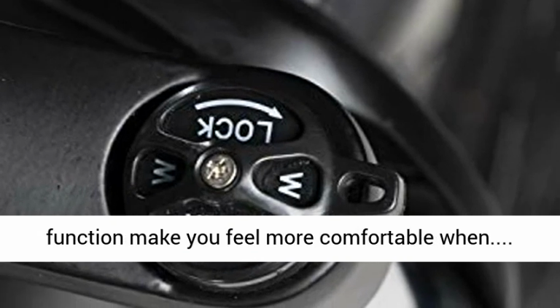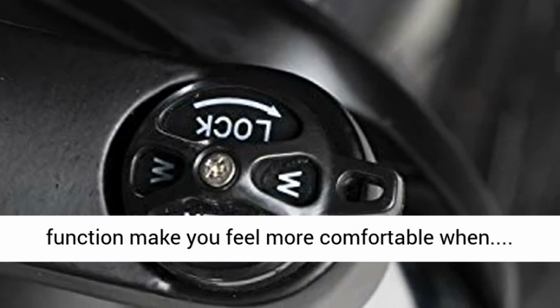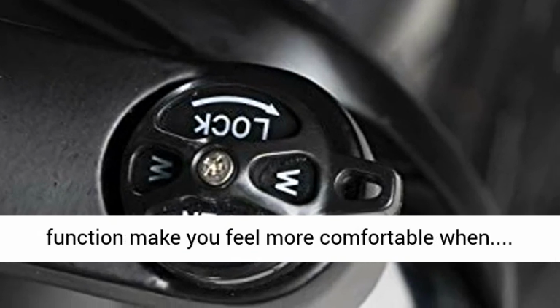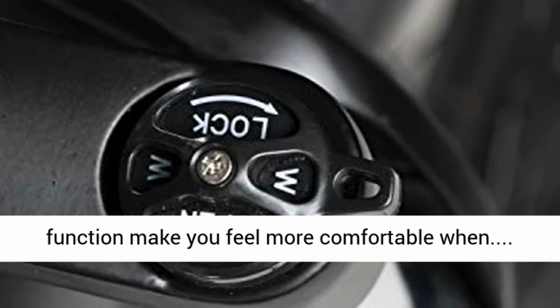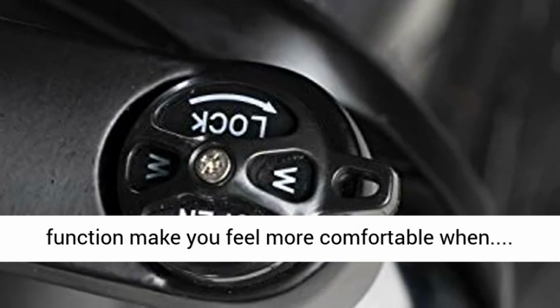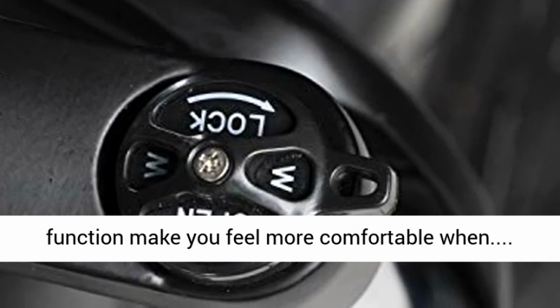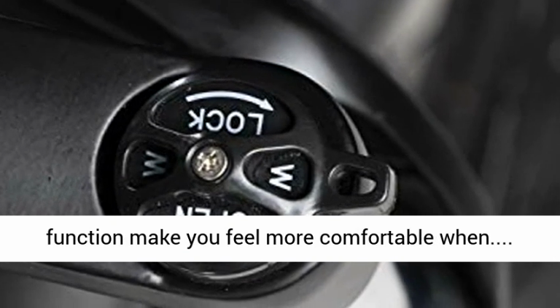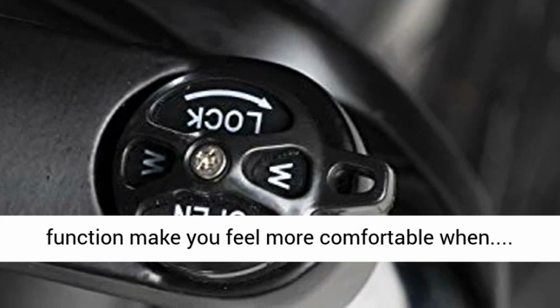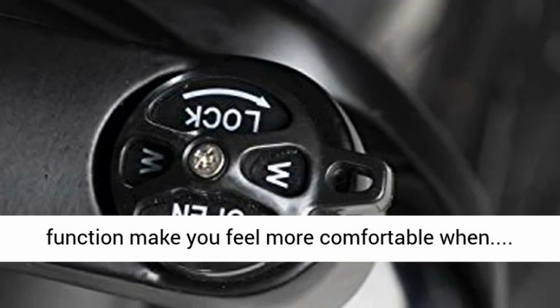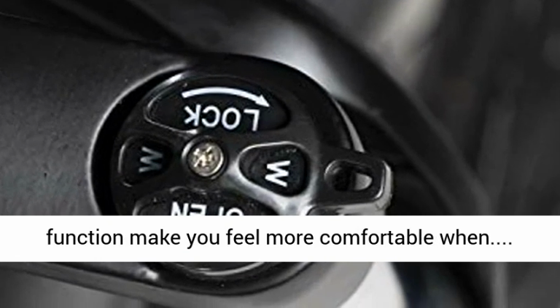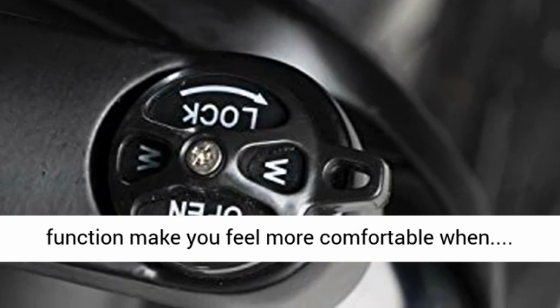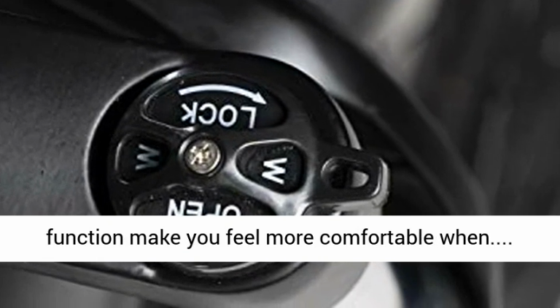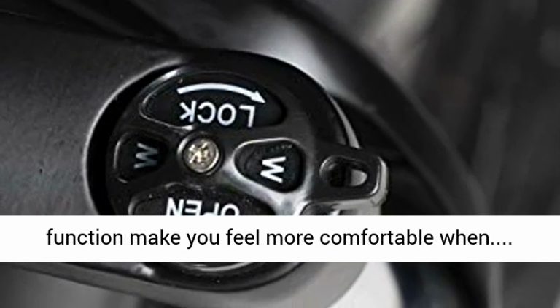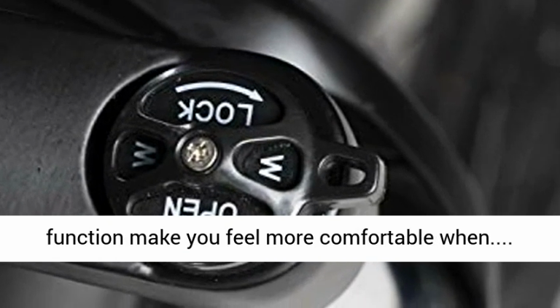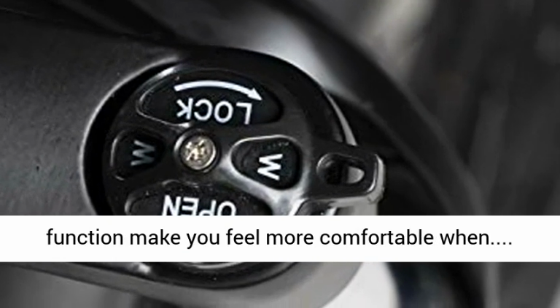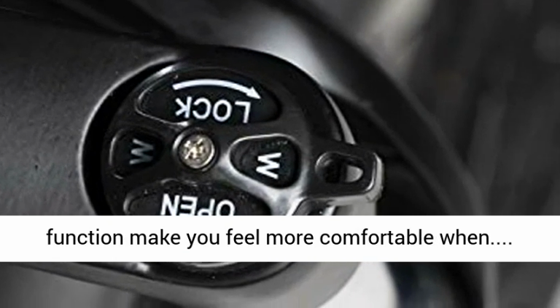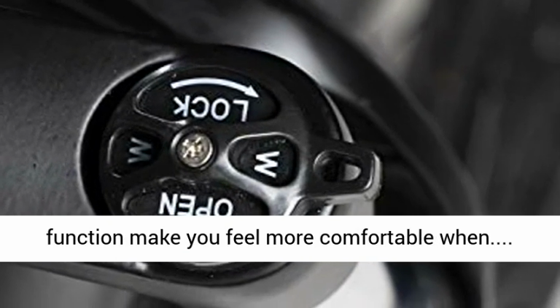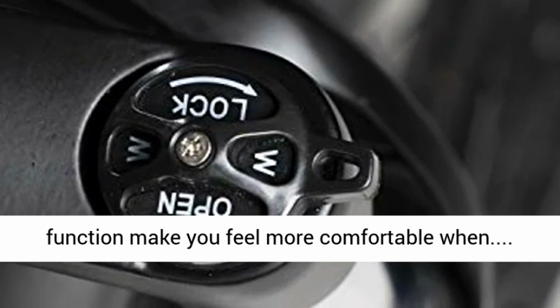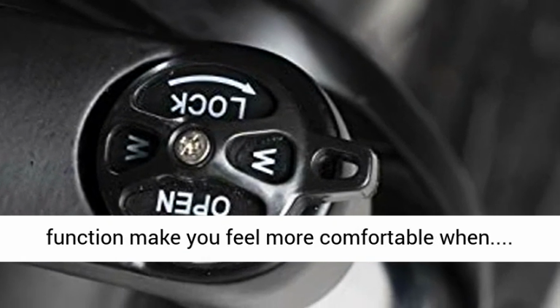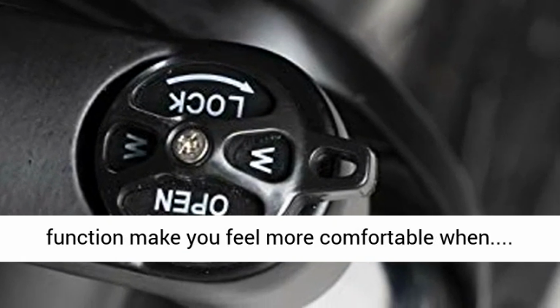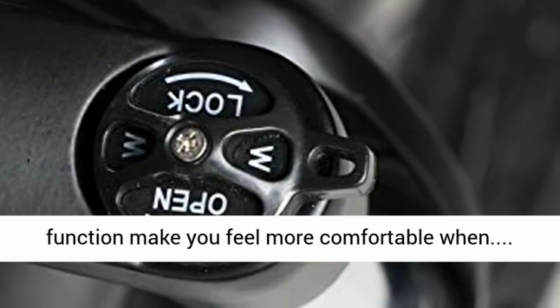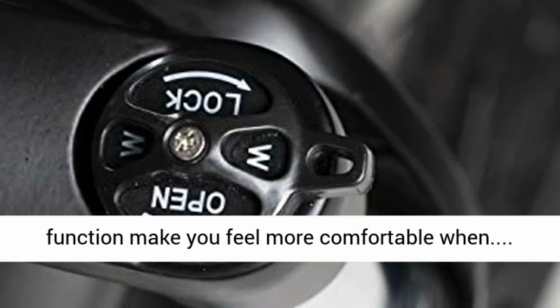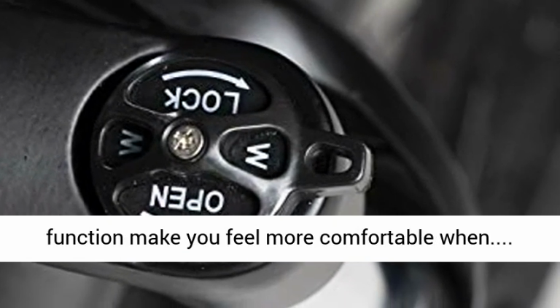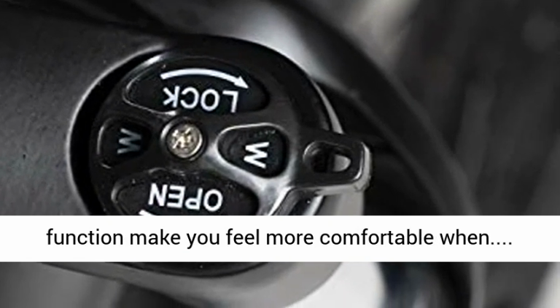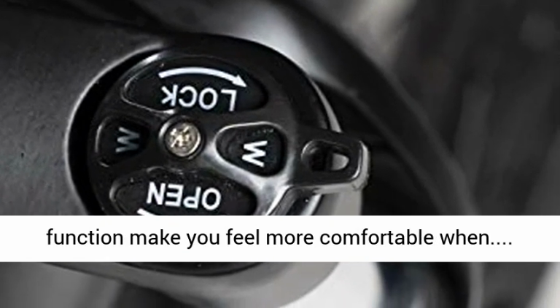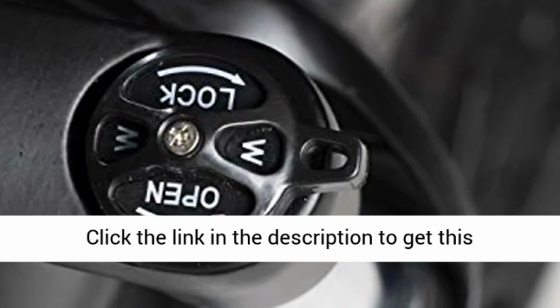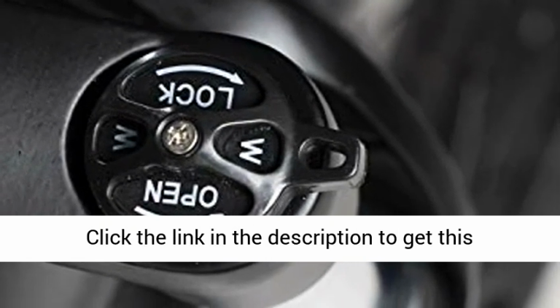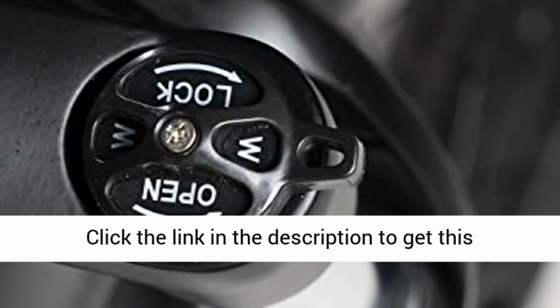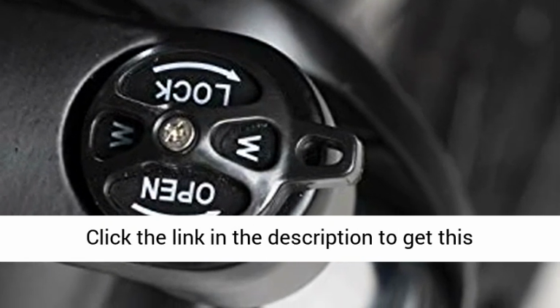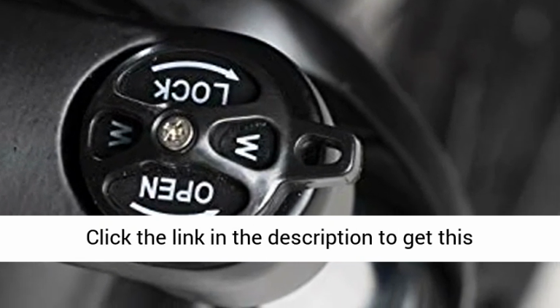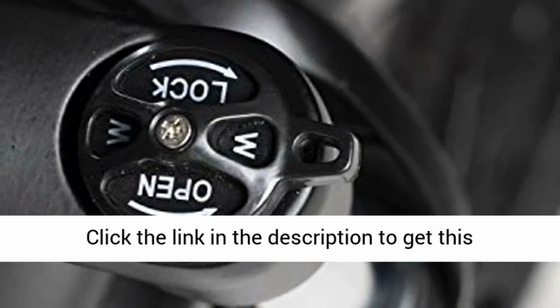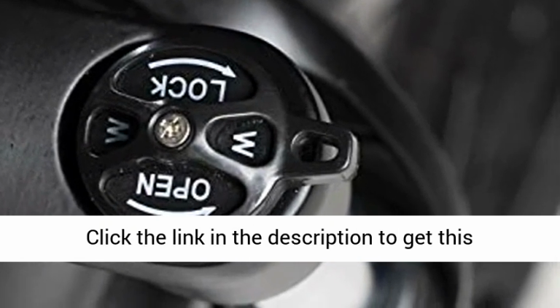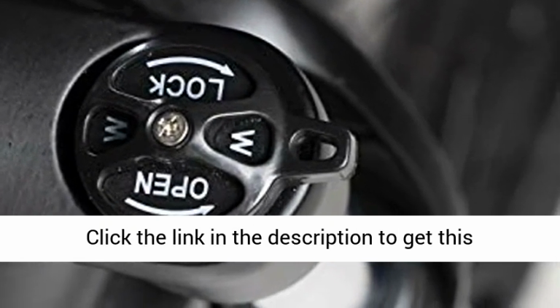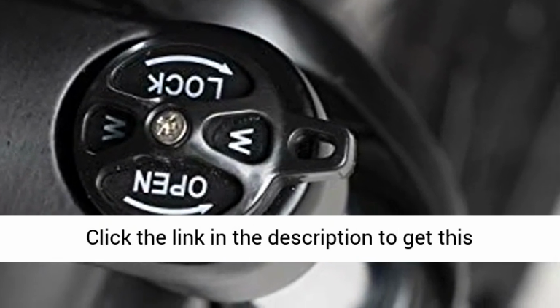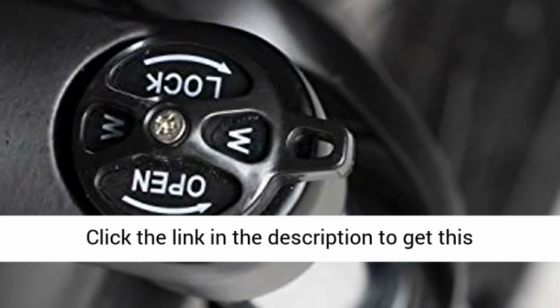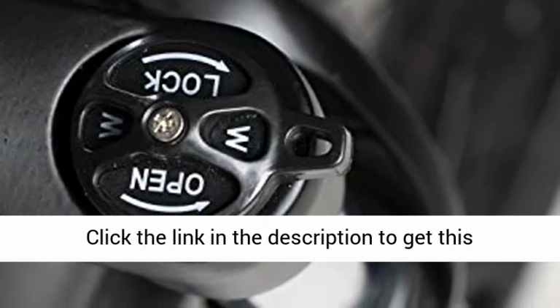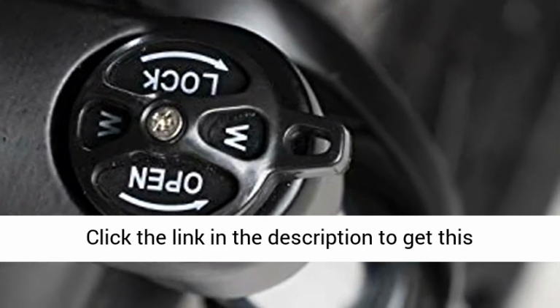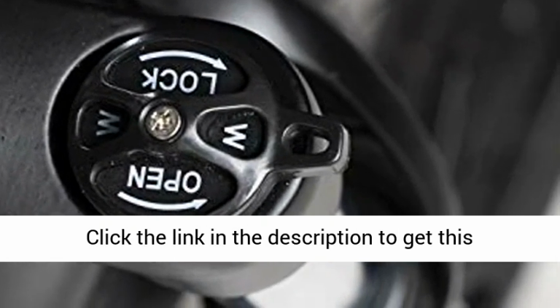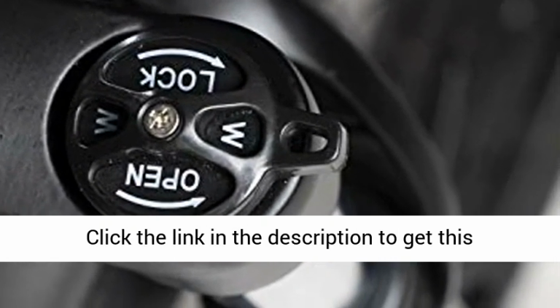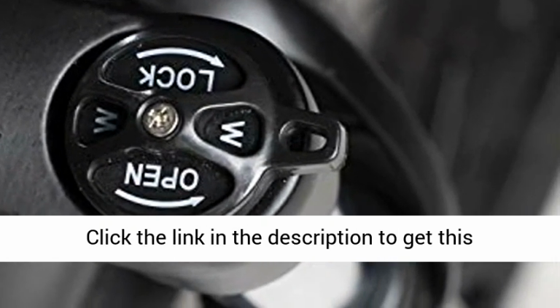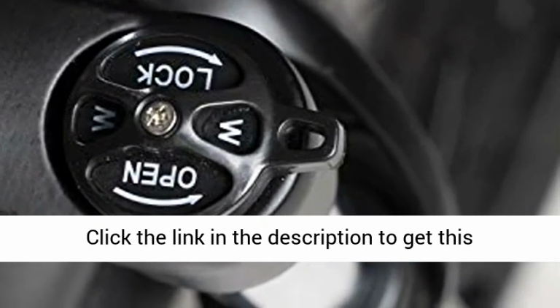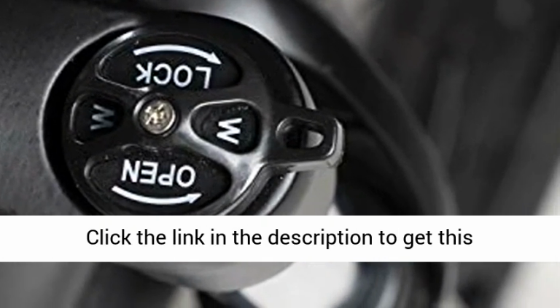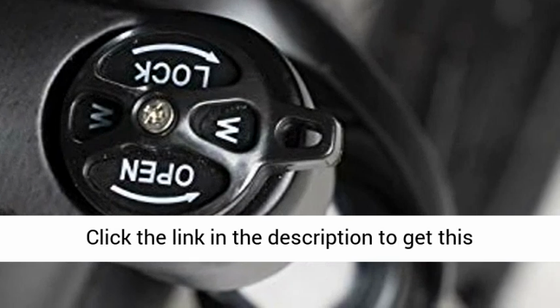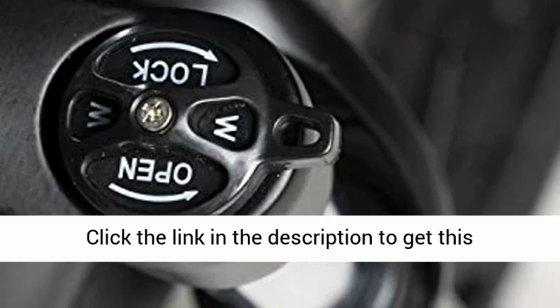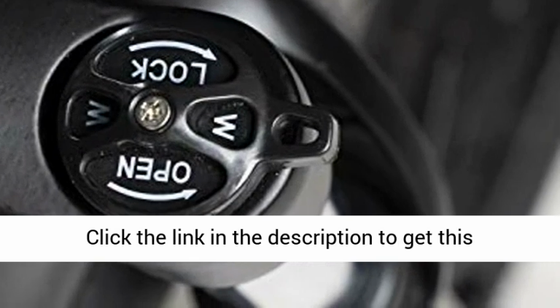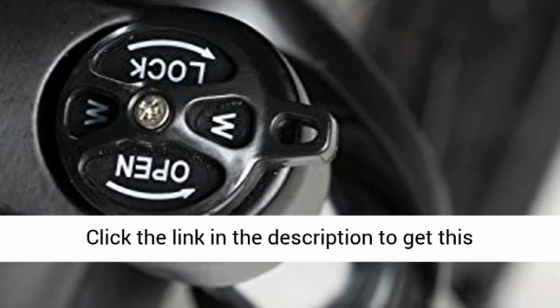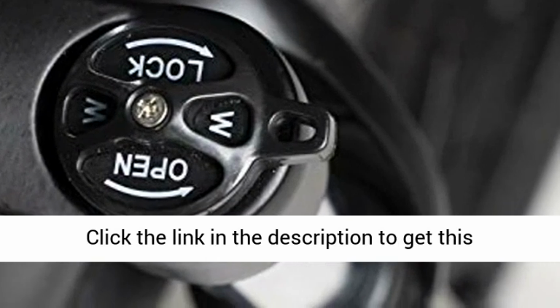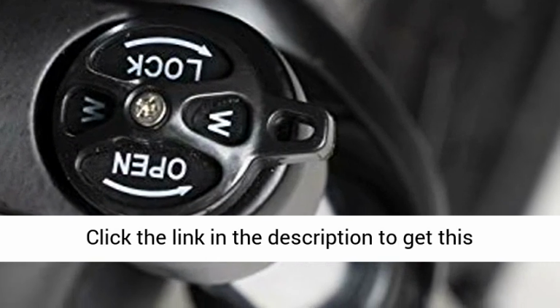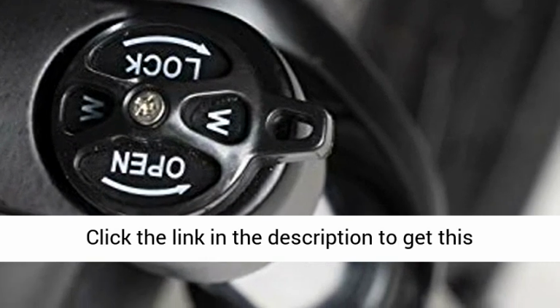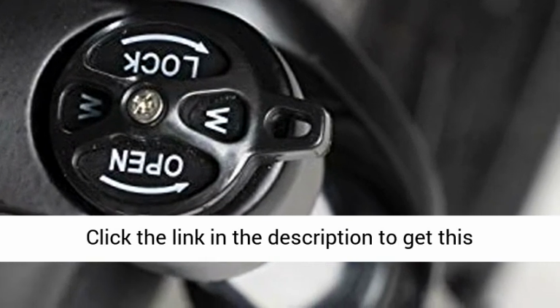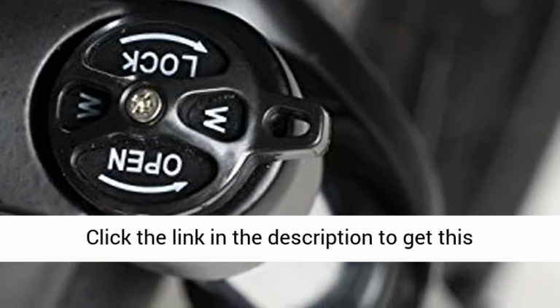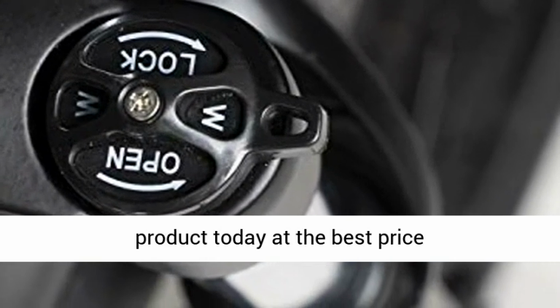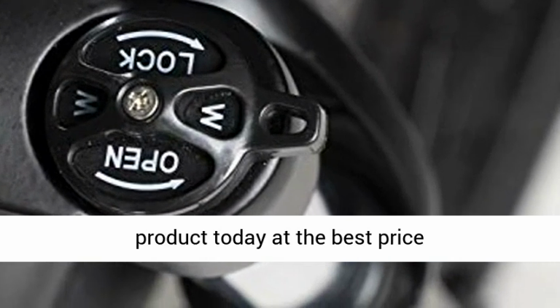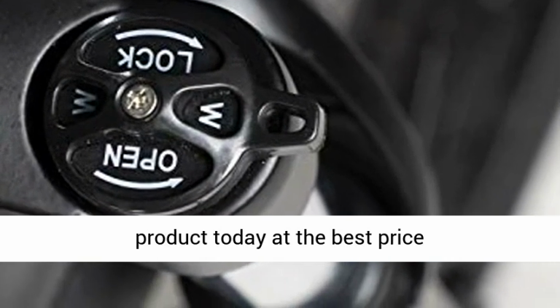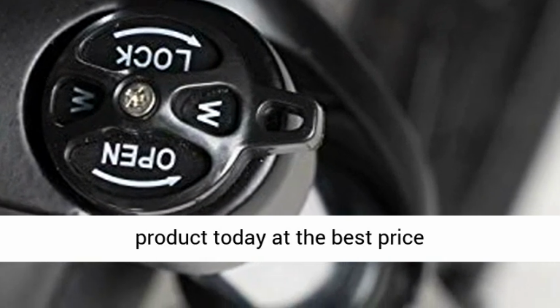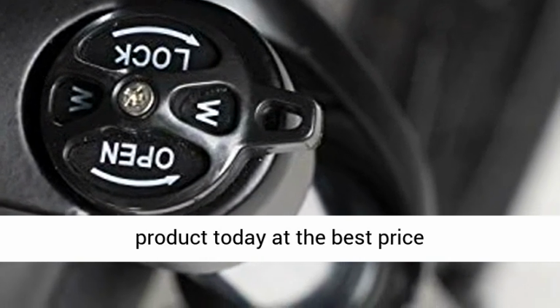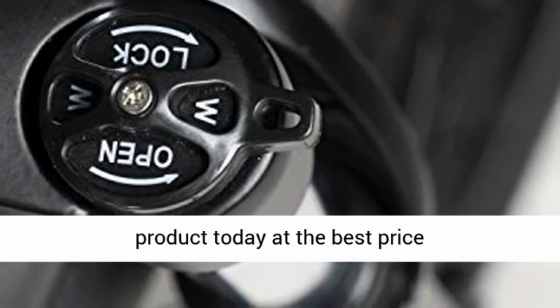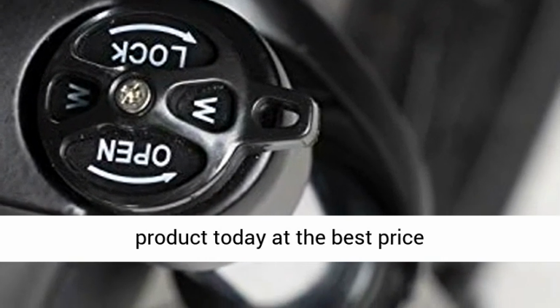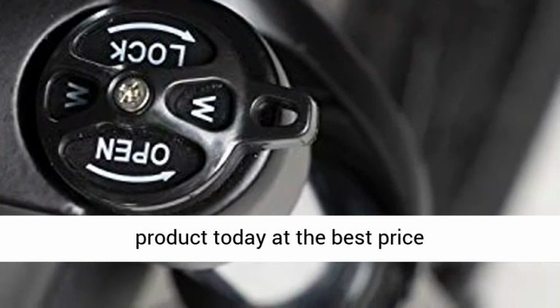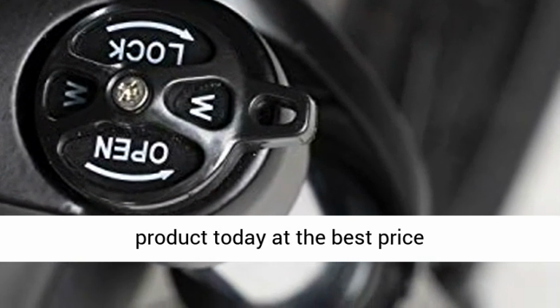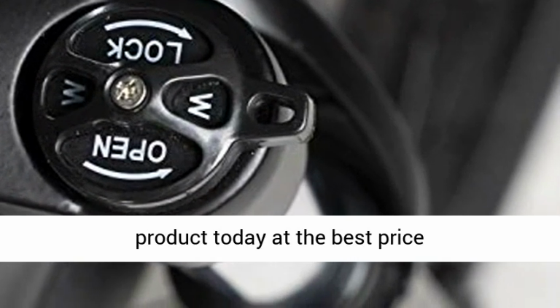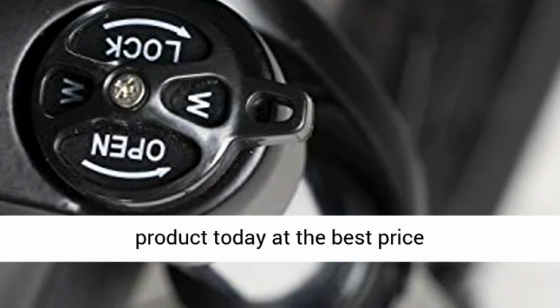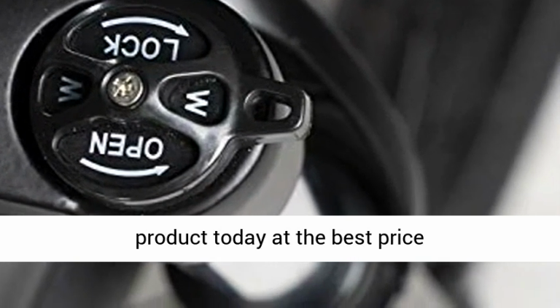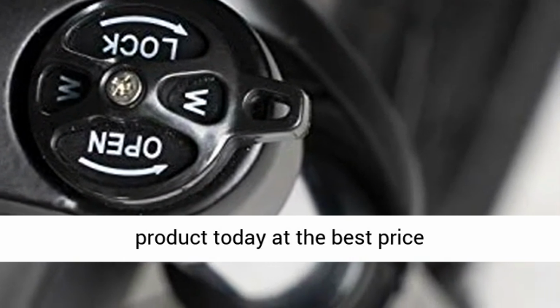Full suspension function makes you feel more comfortable when riding. Click the link in the description to get this product today at the best price.